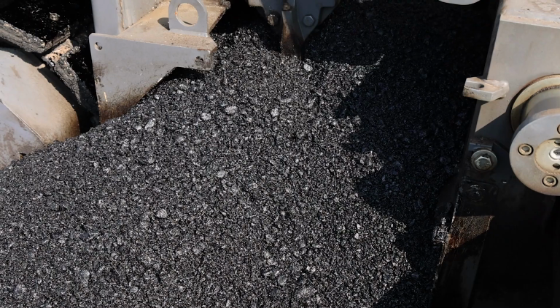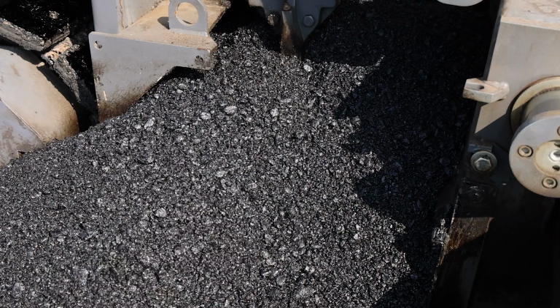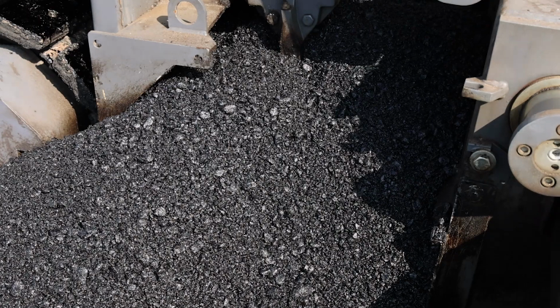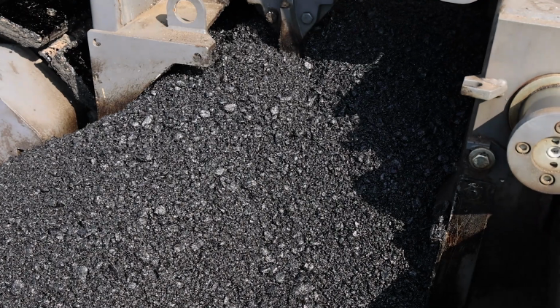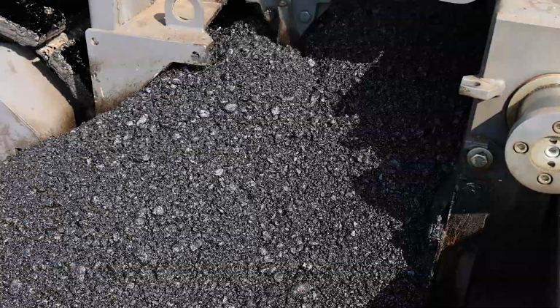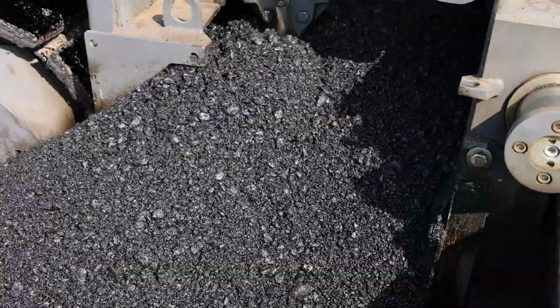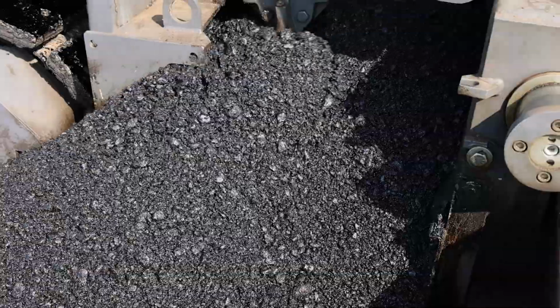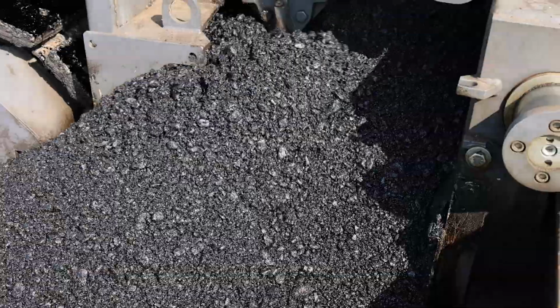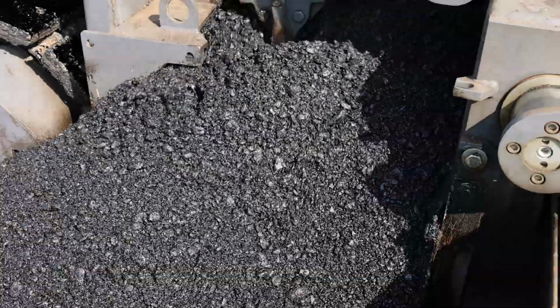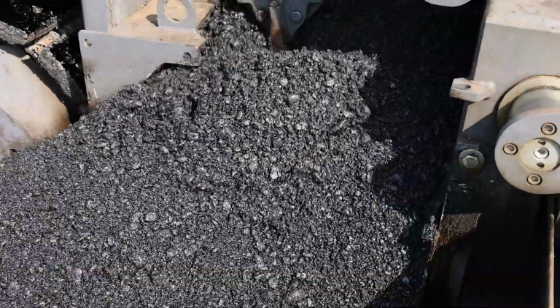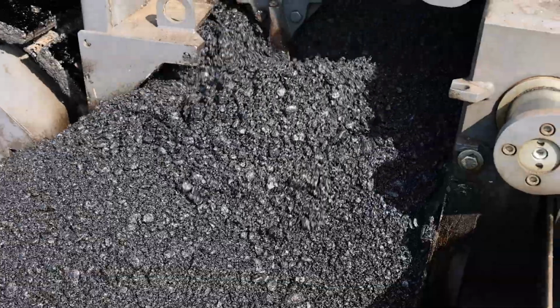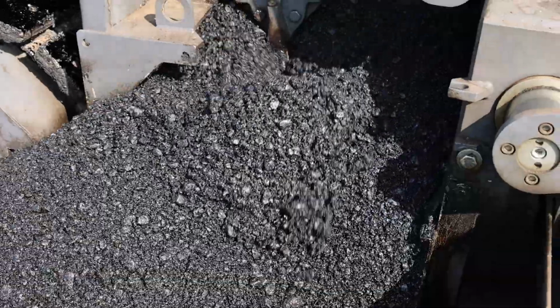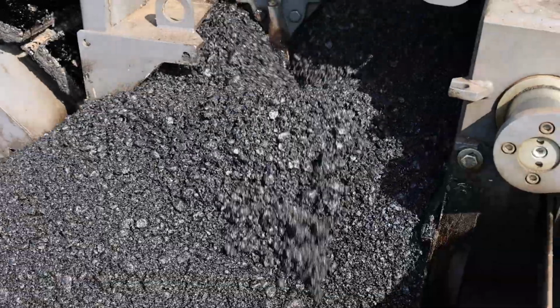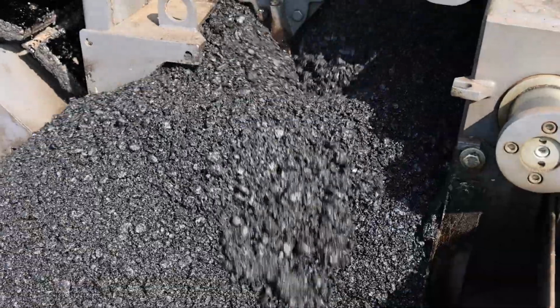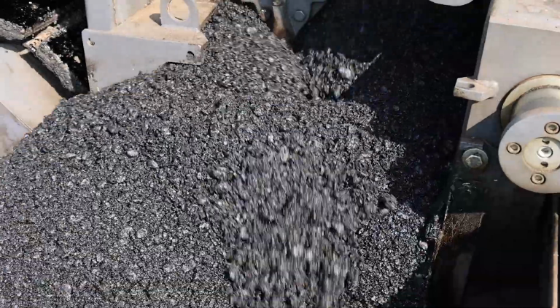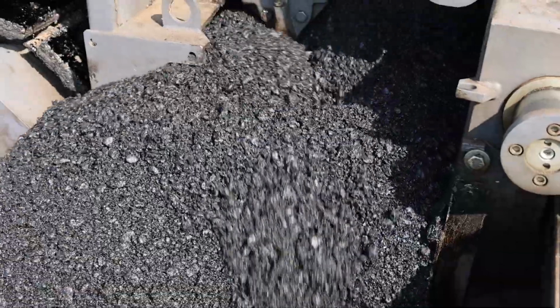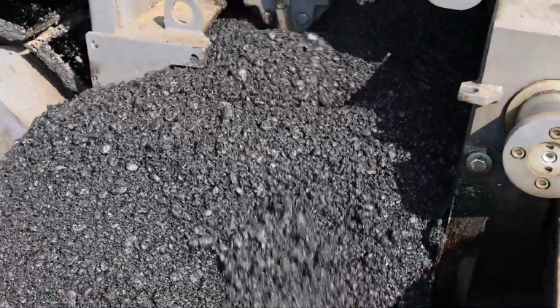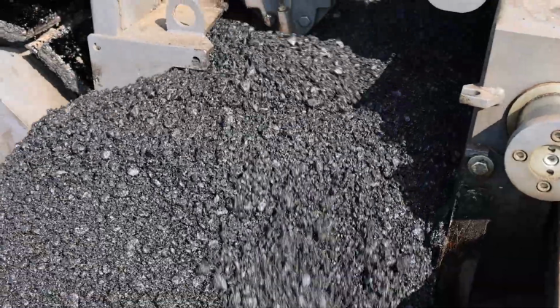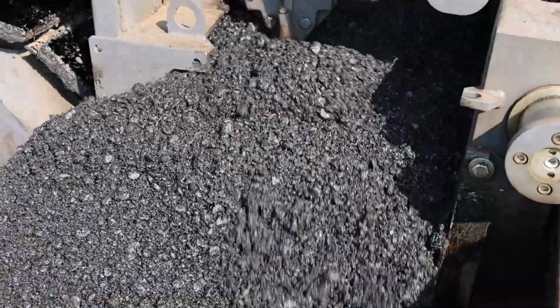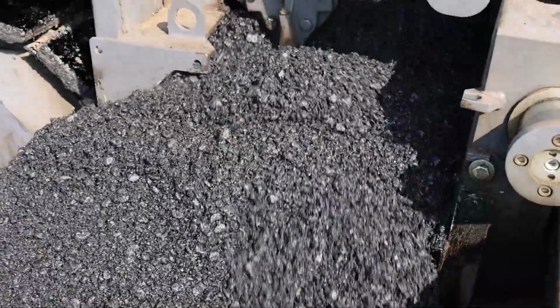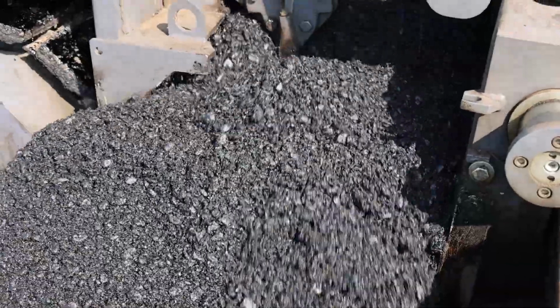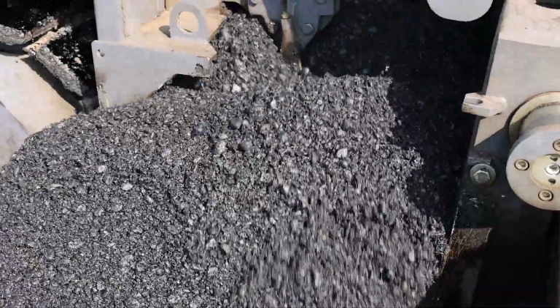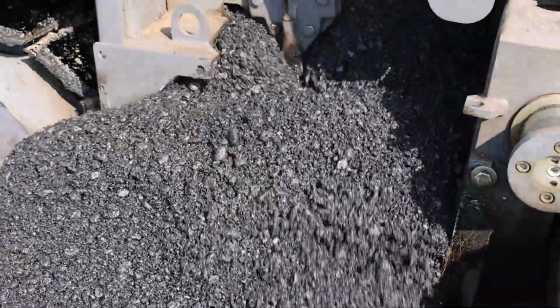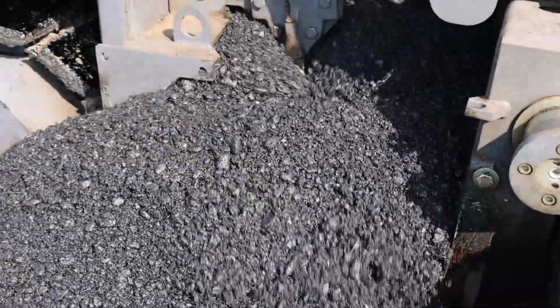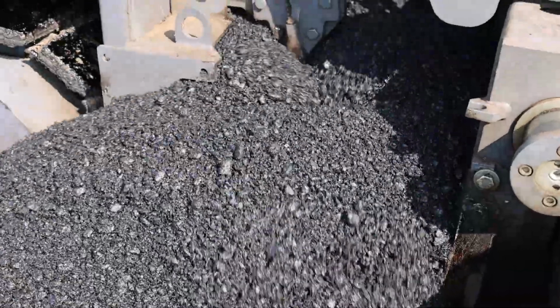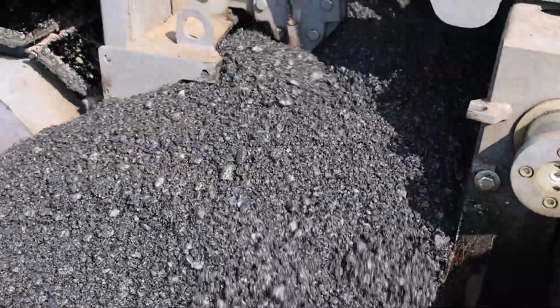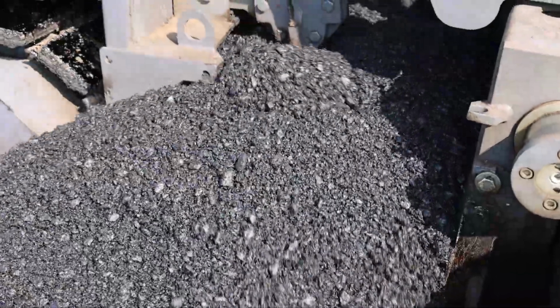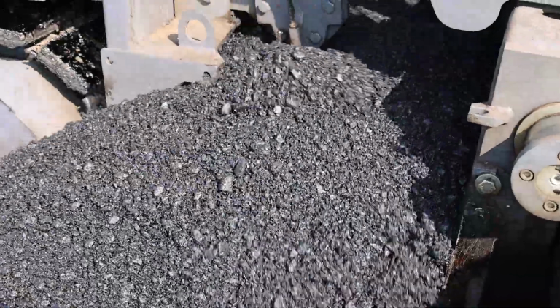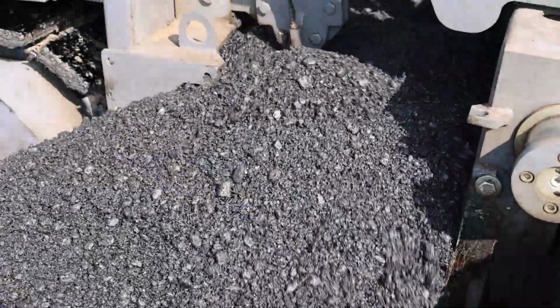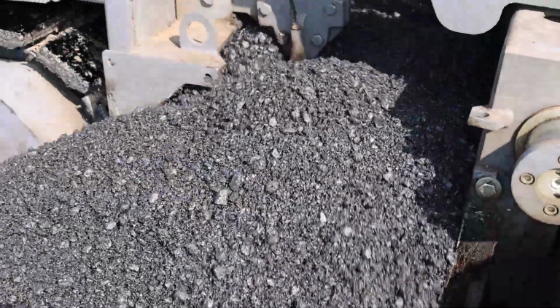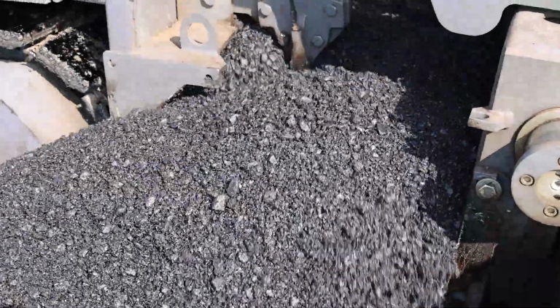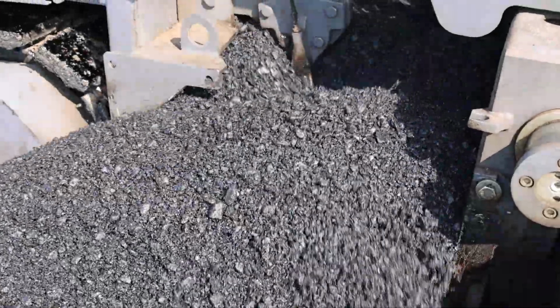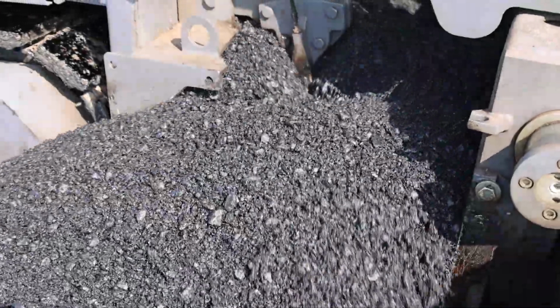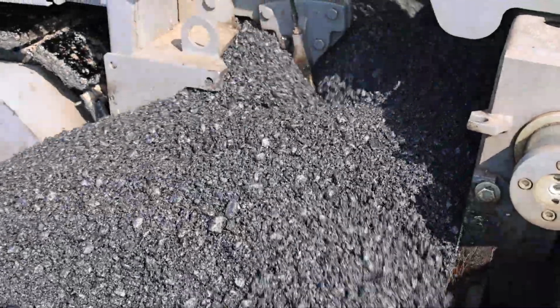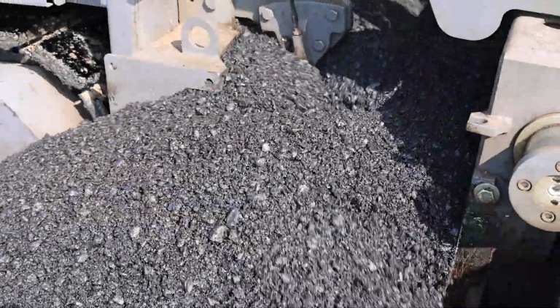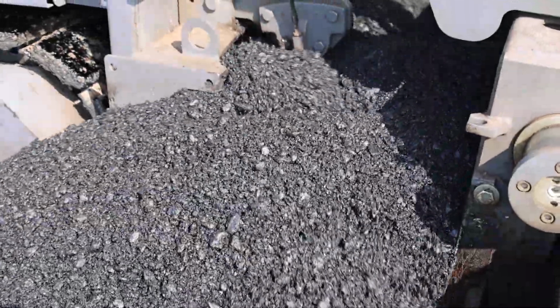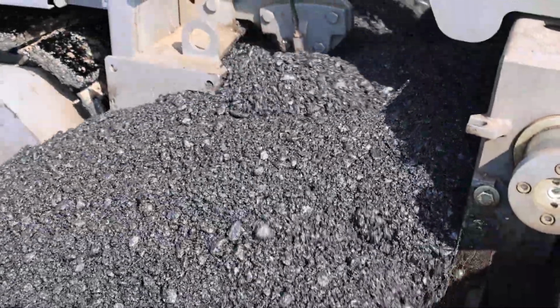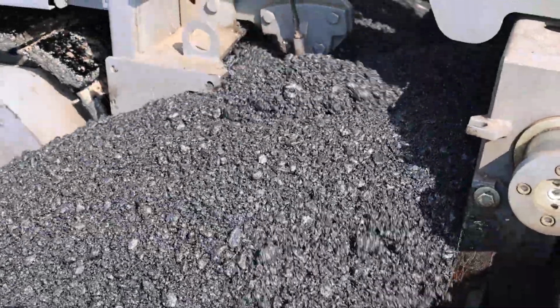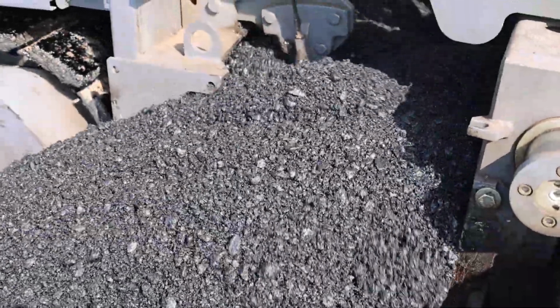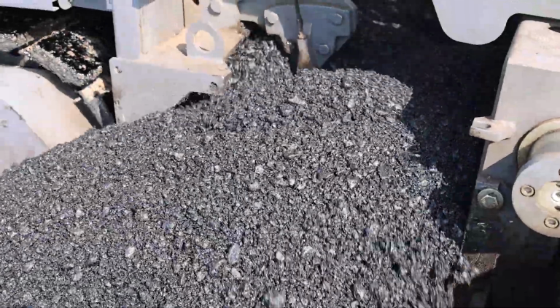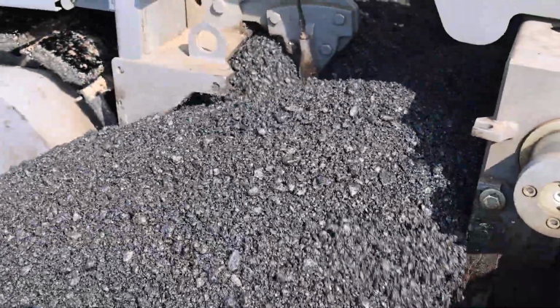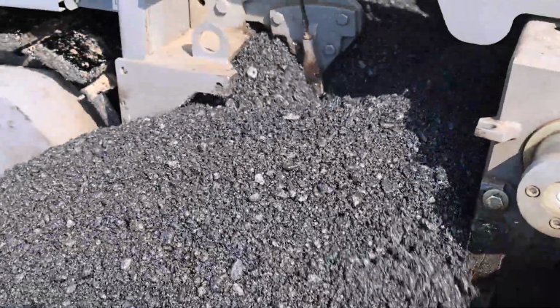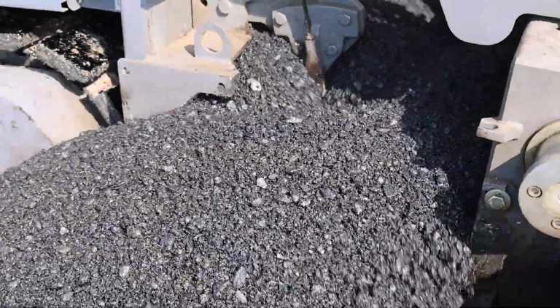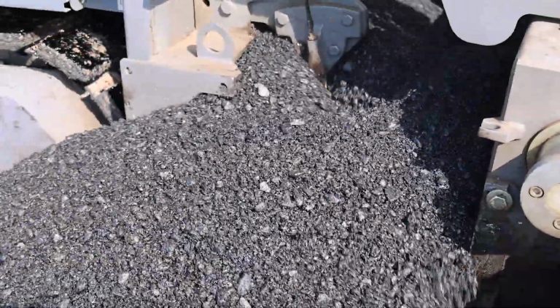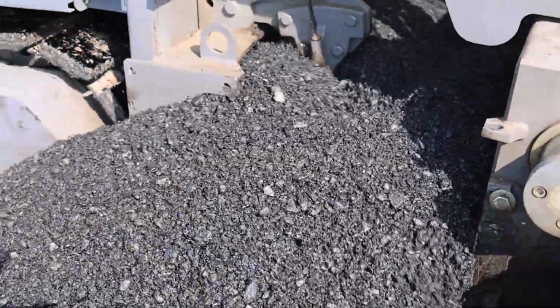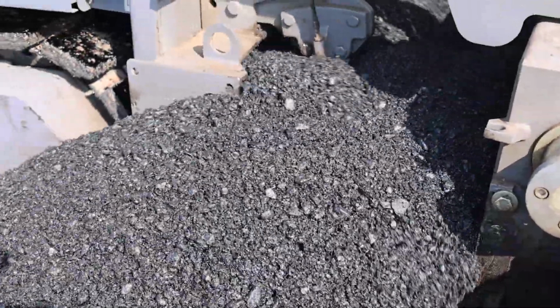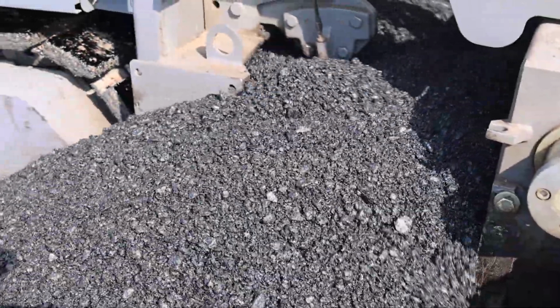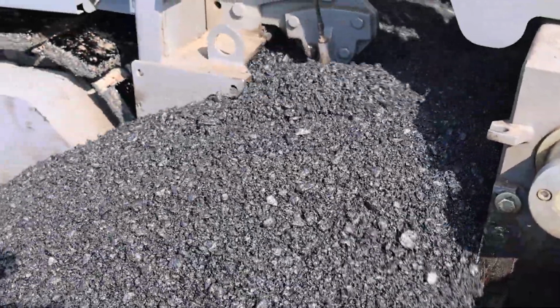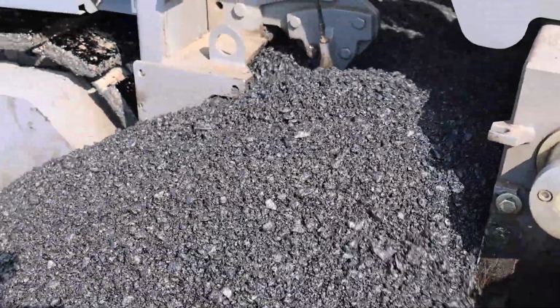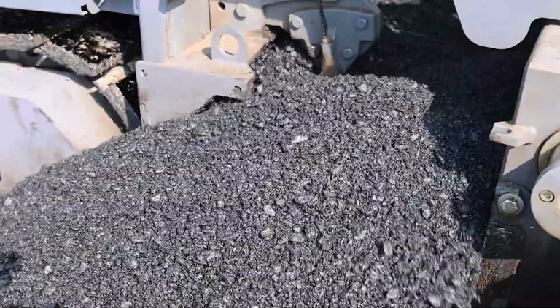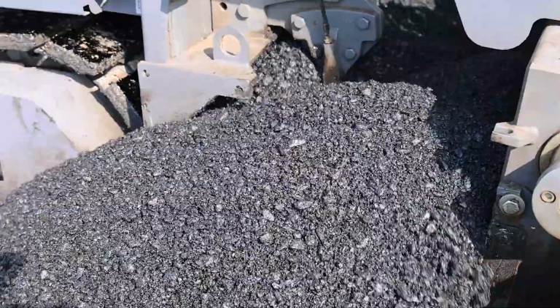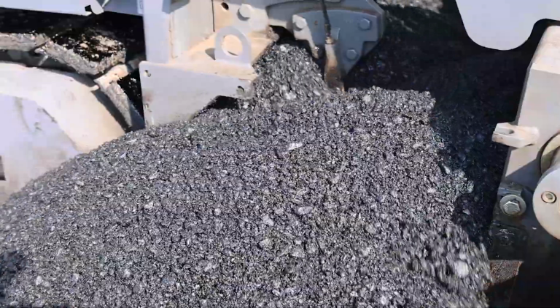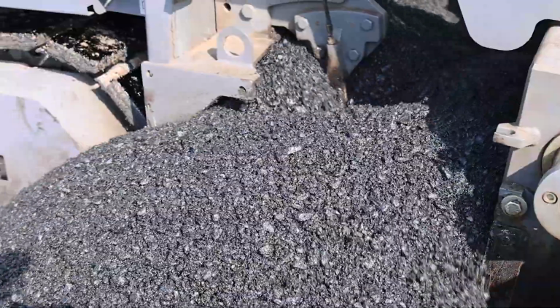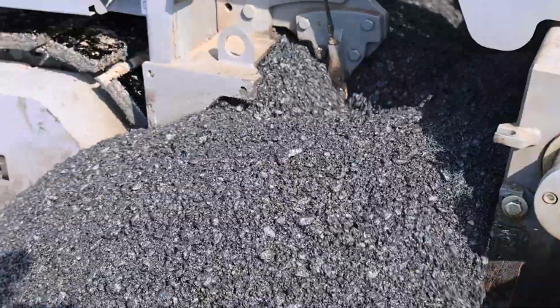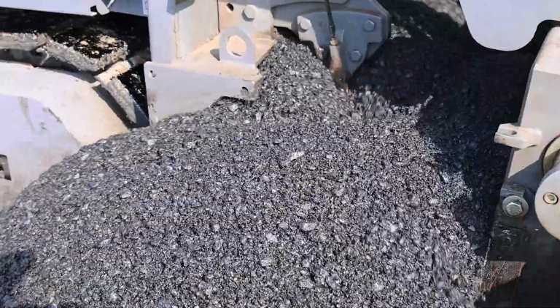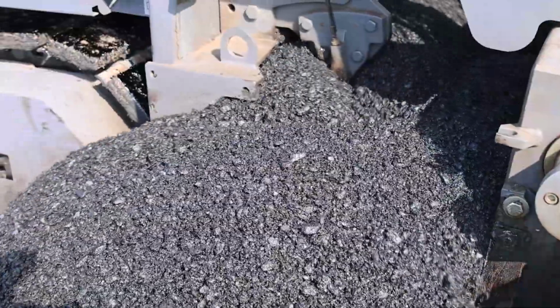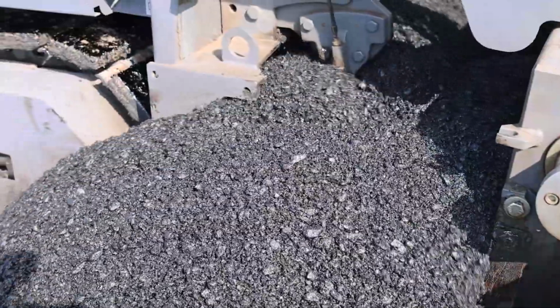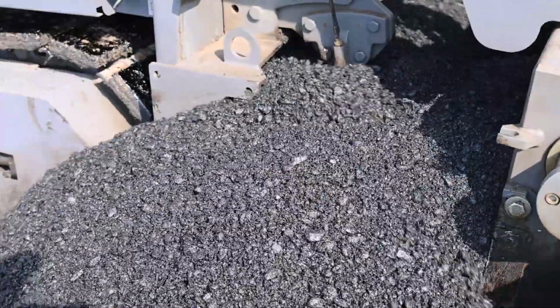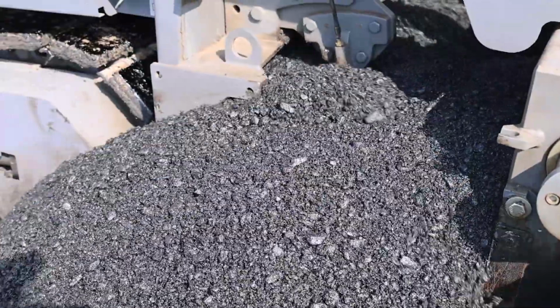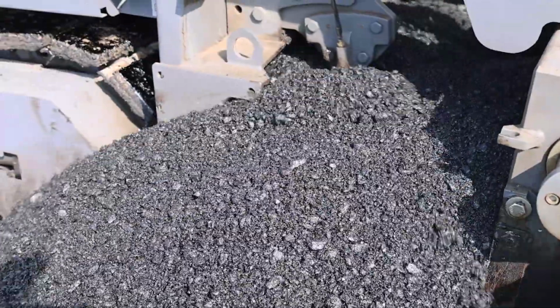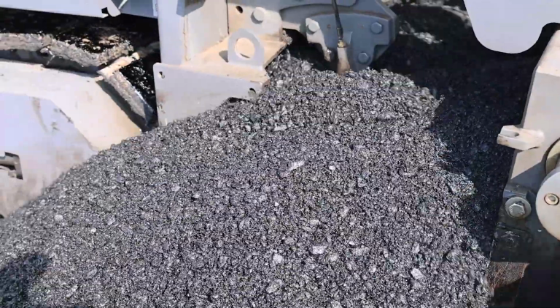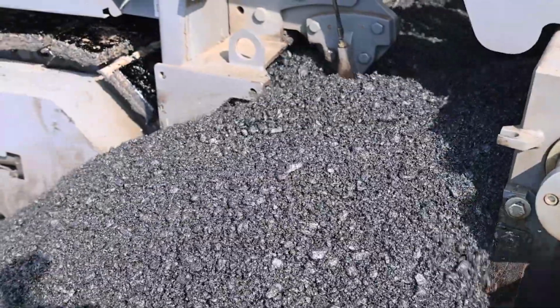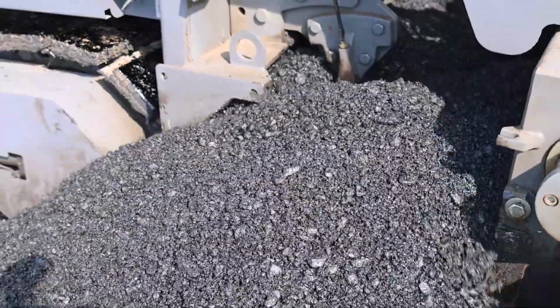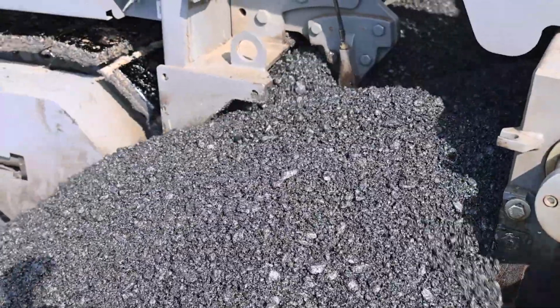Use caution not to bury the augers at the start of paving, or the screed will ride up coming off the joint and create a bump.